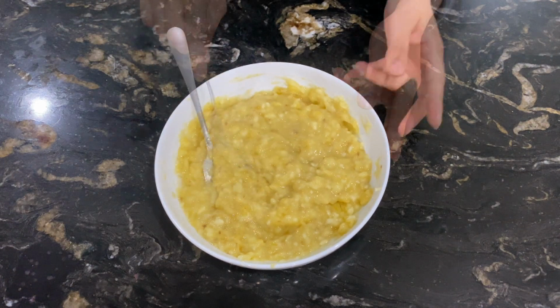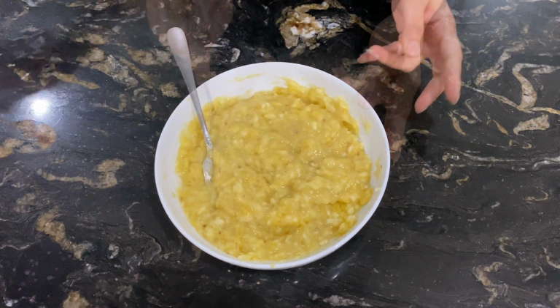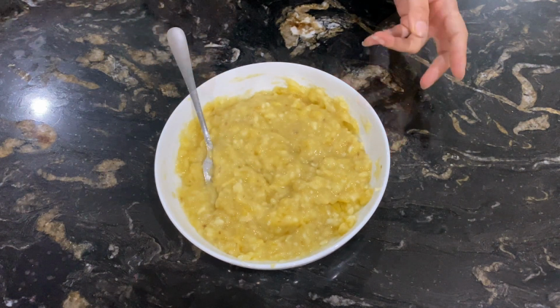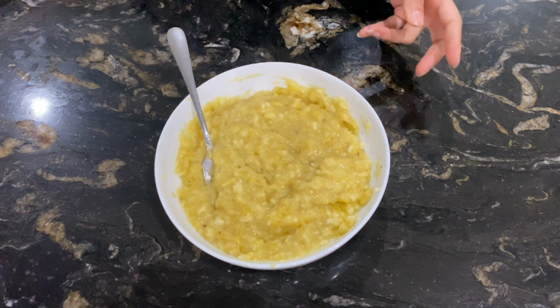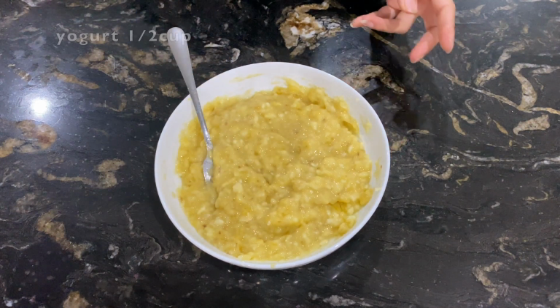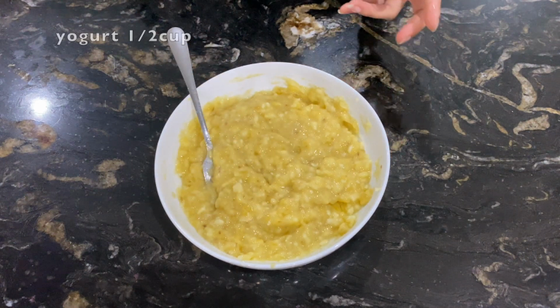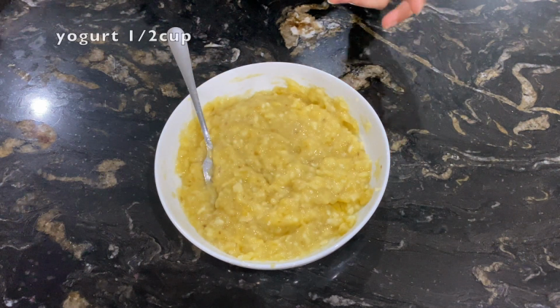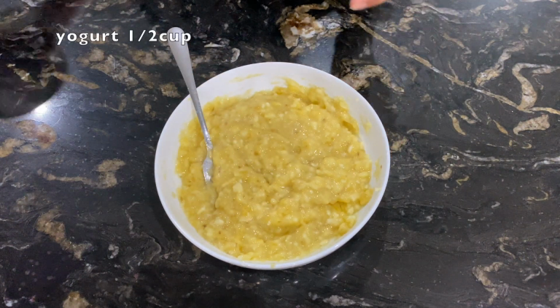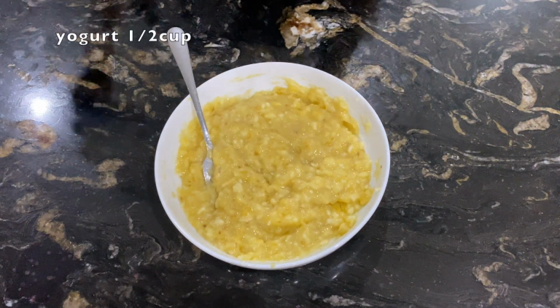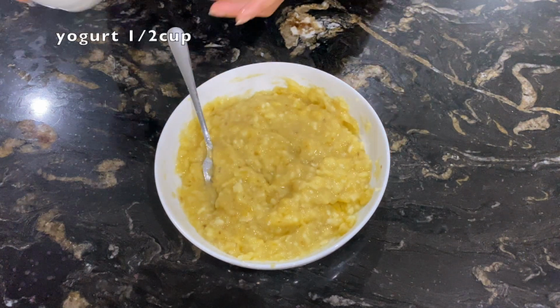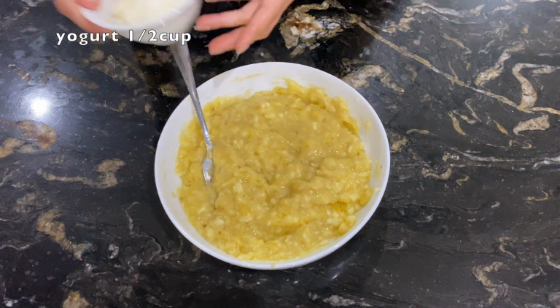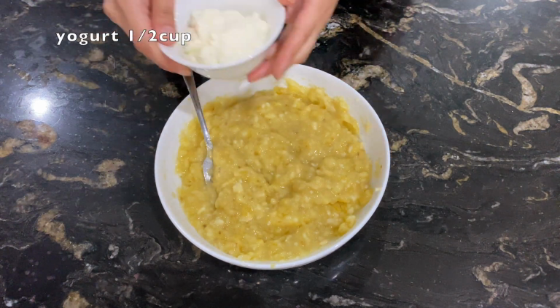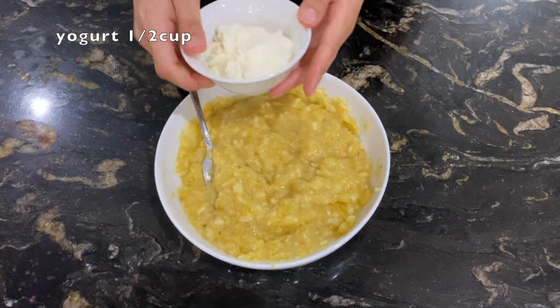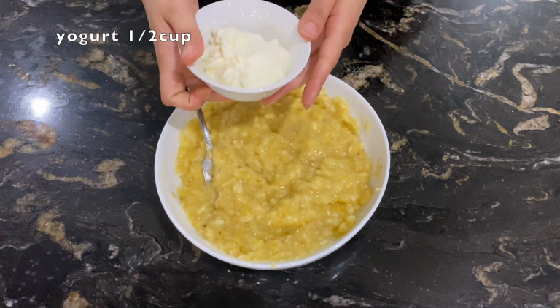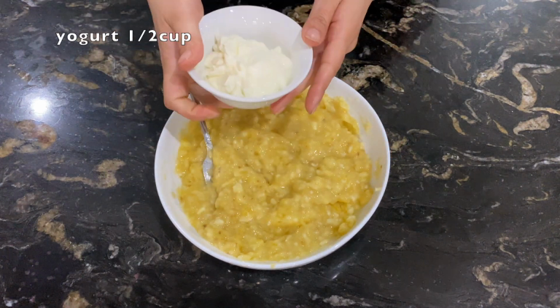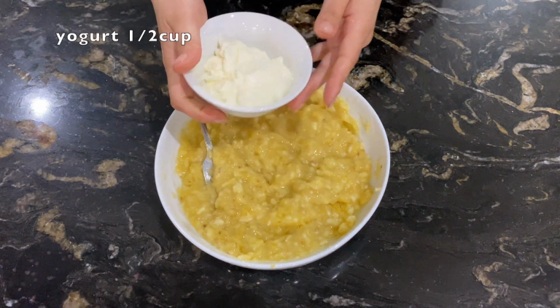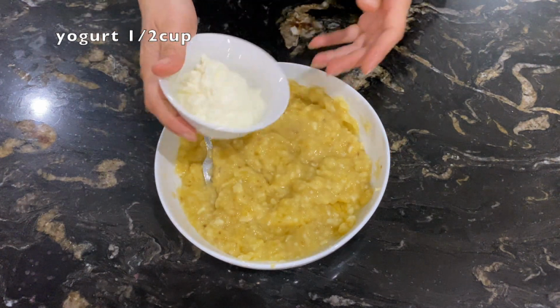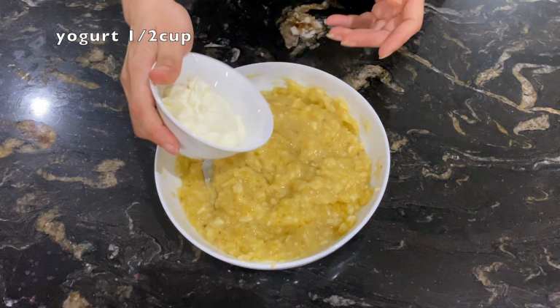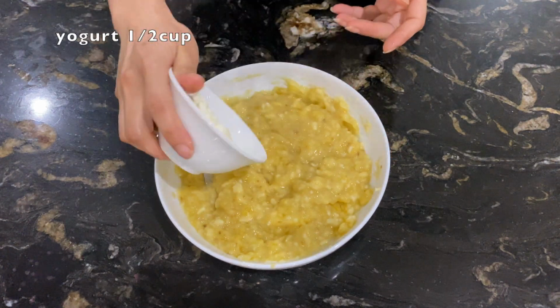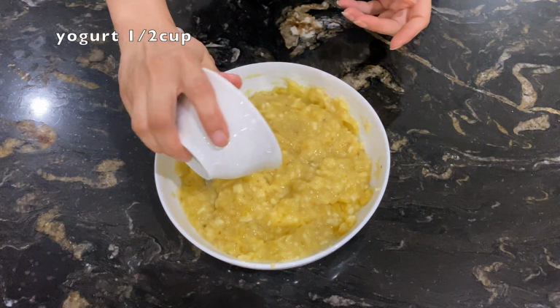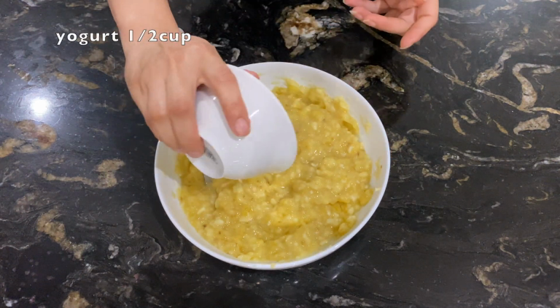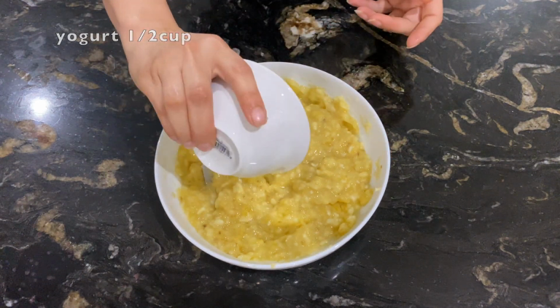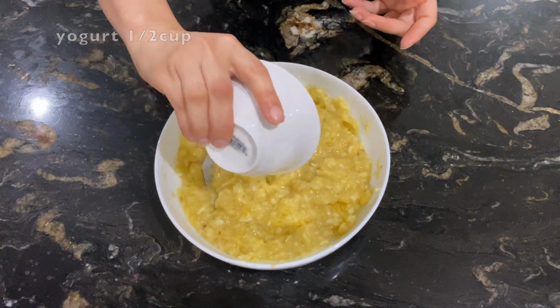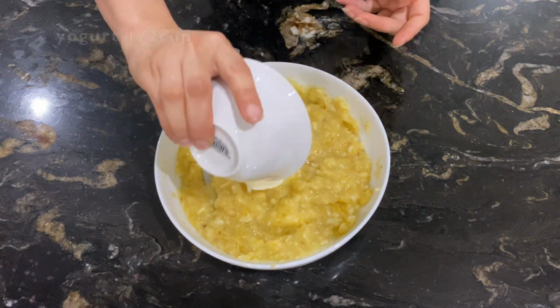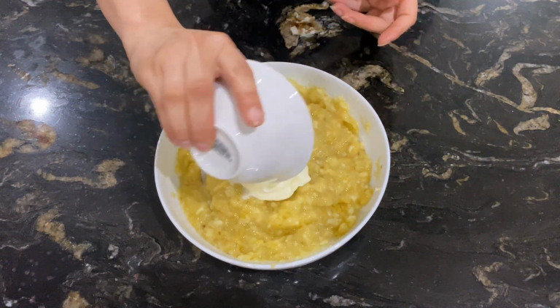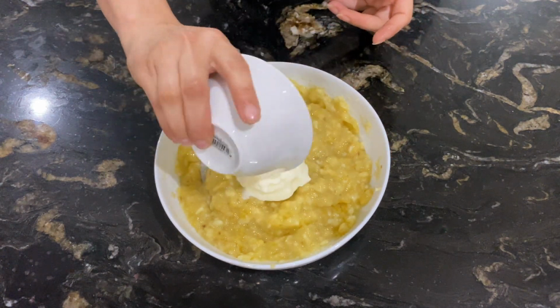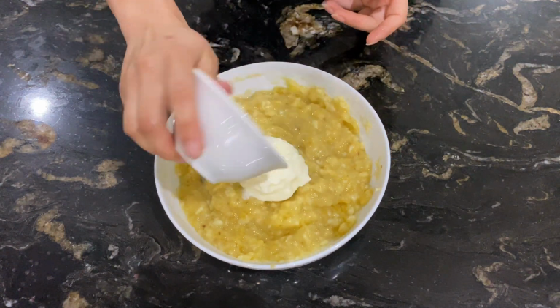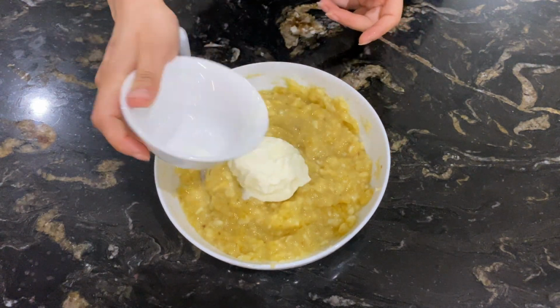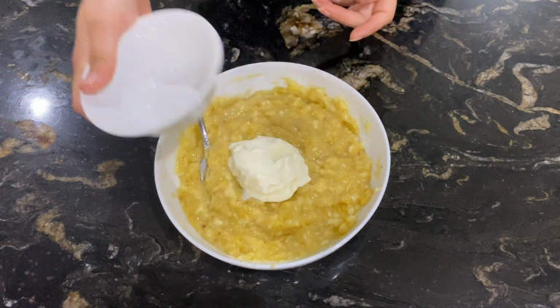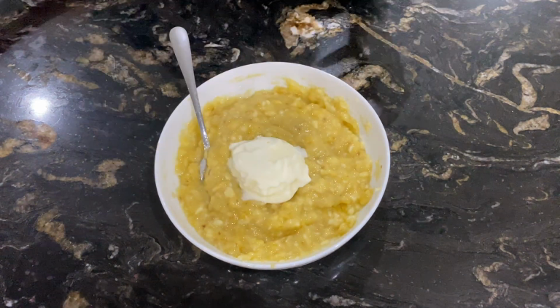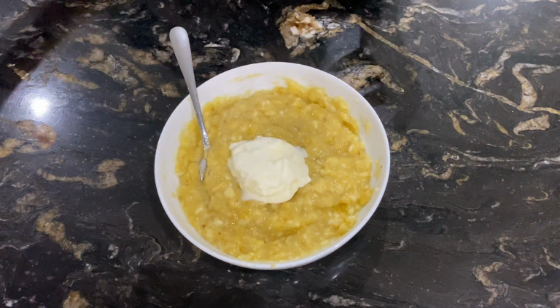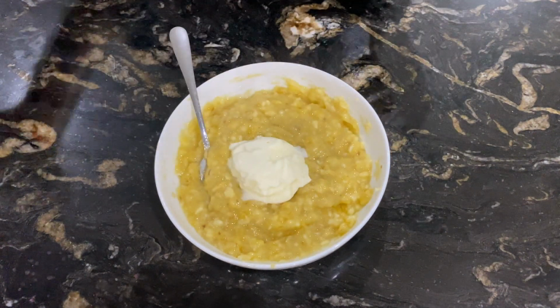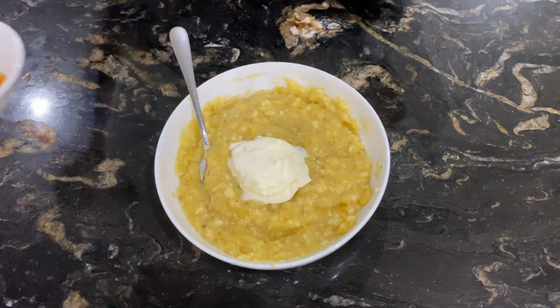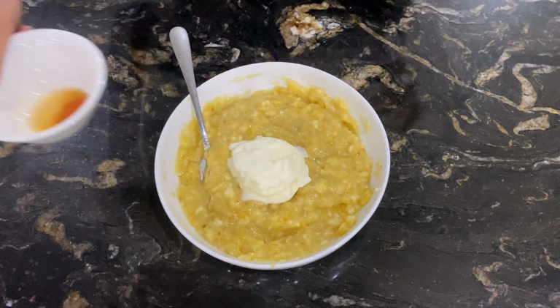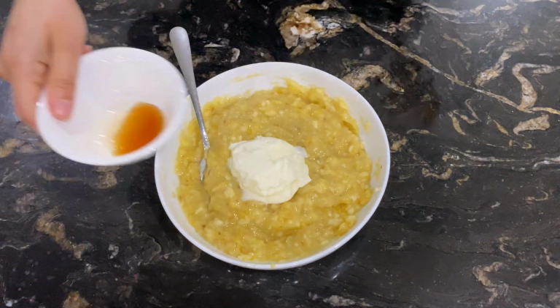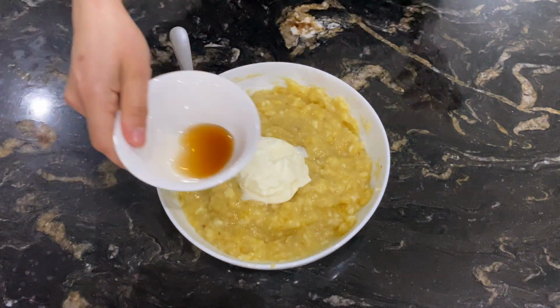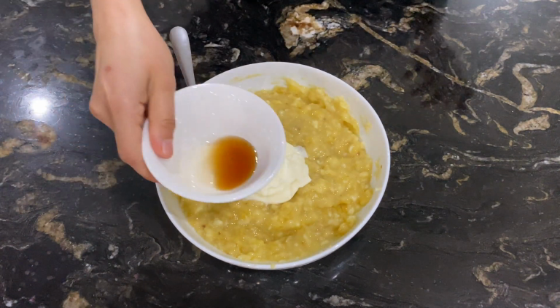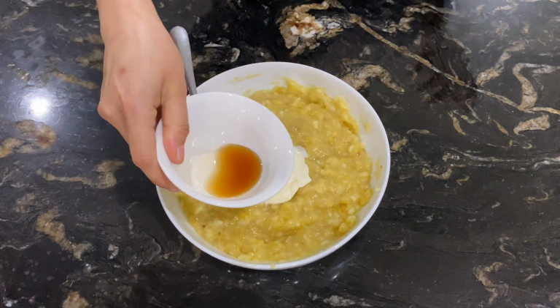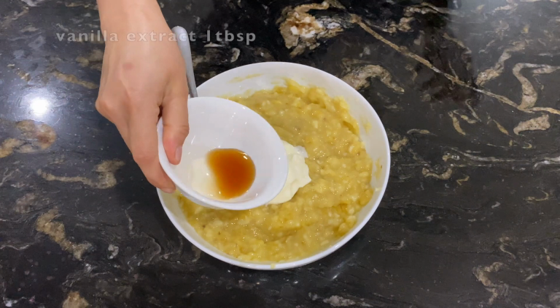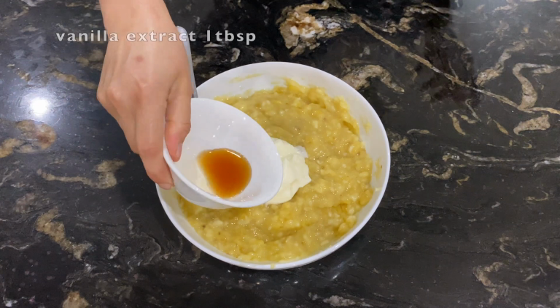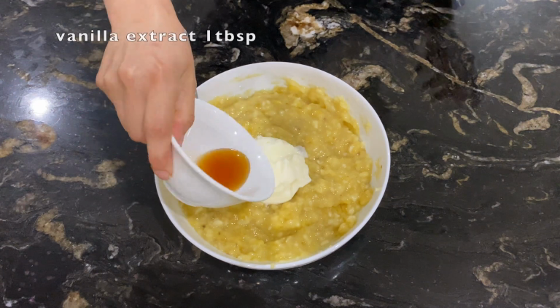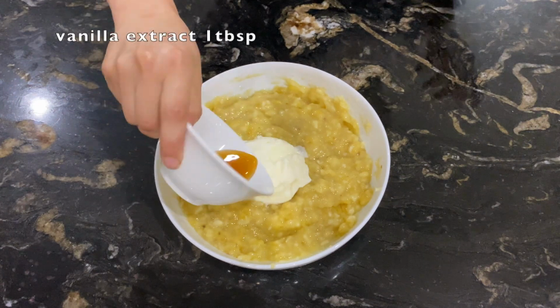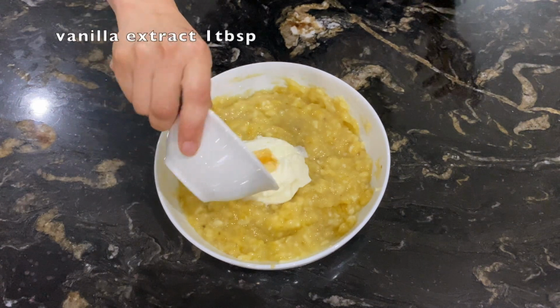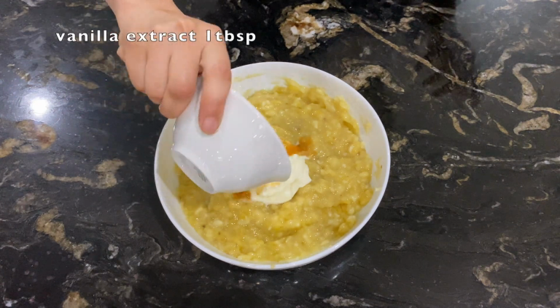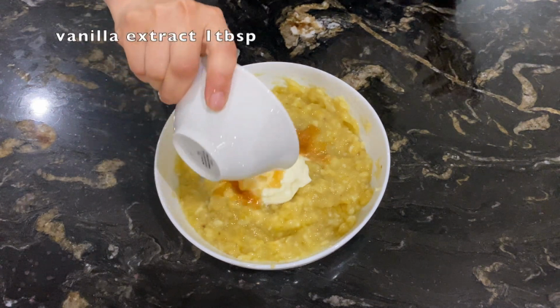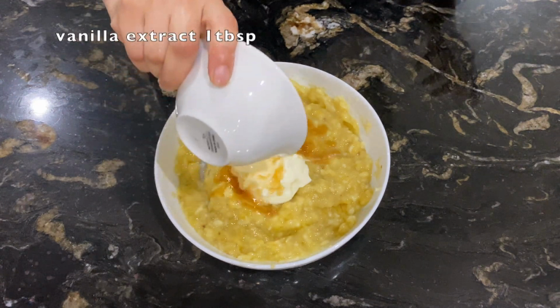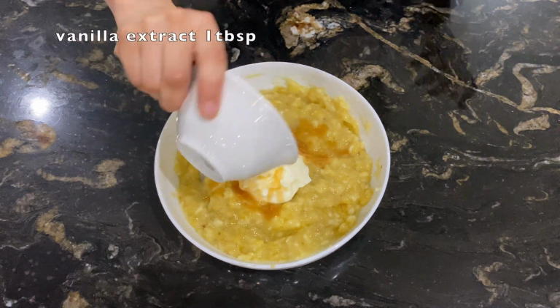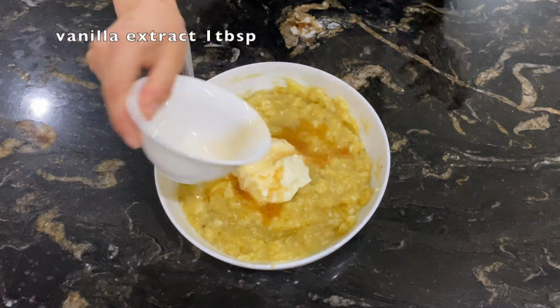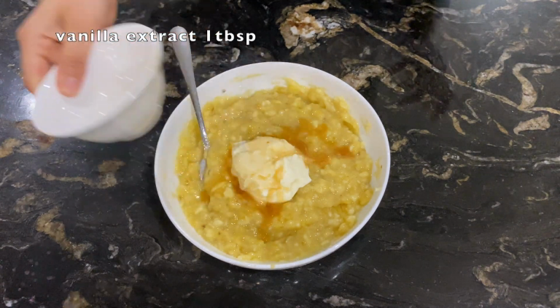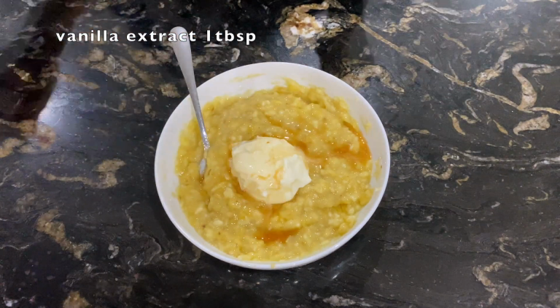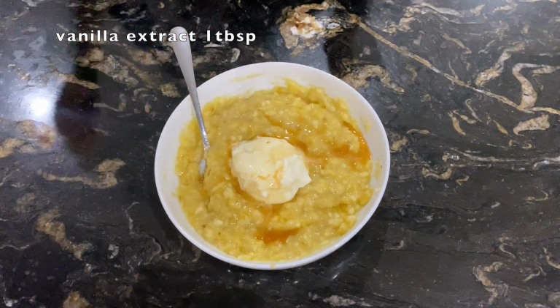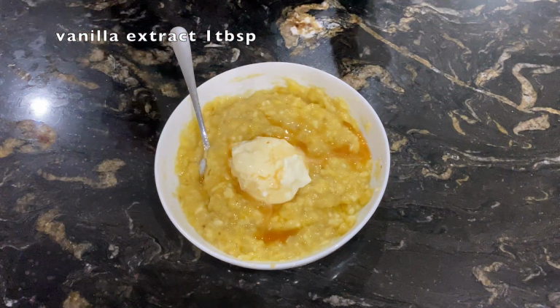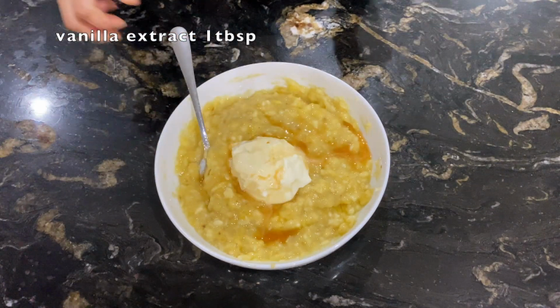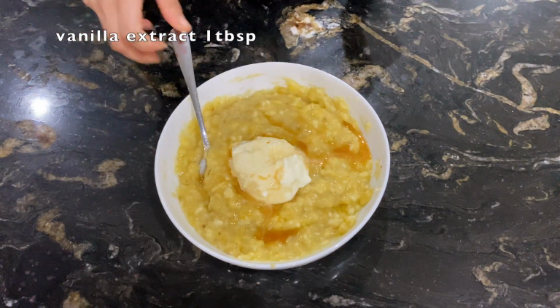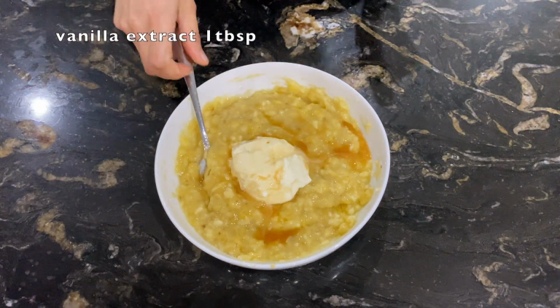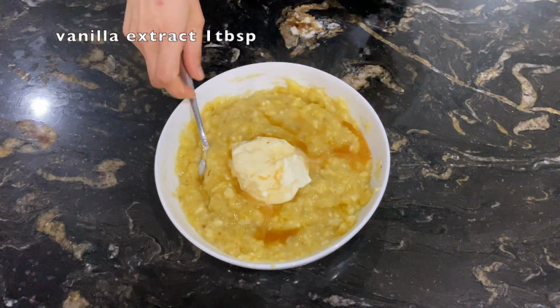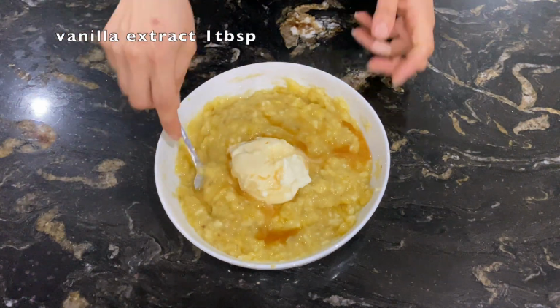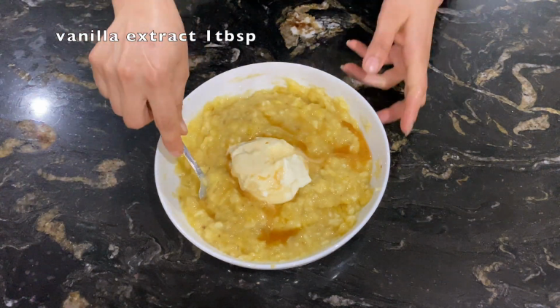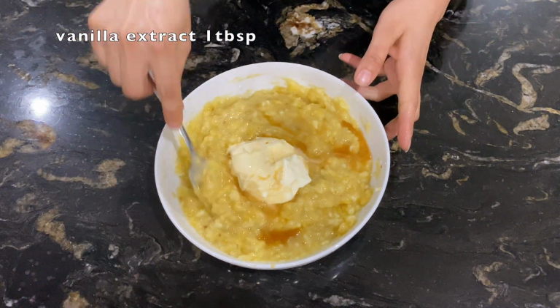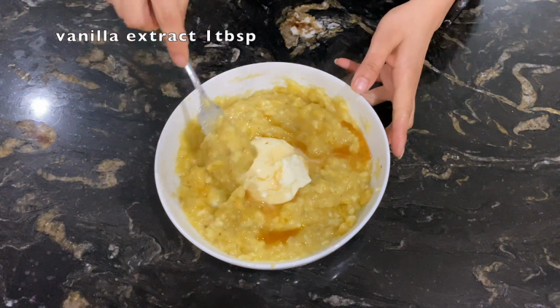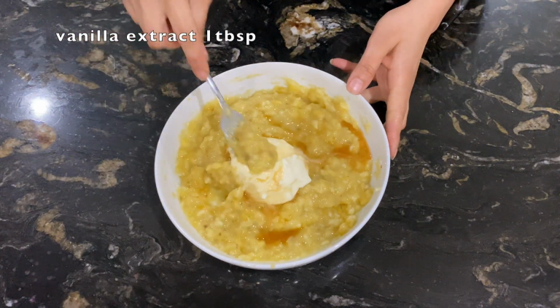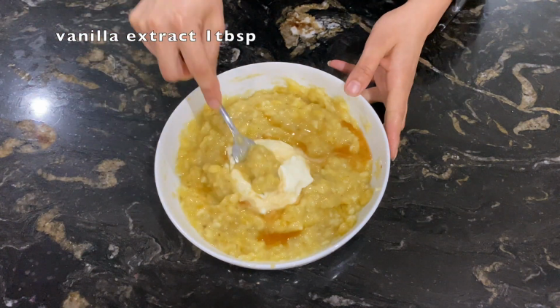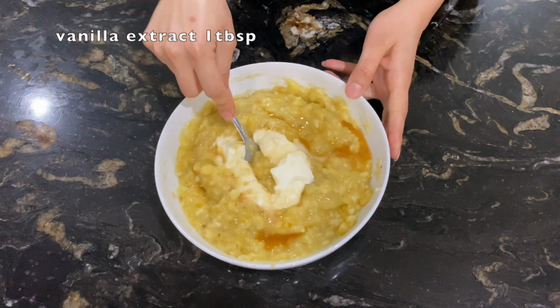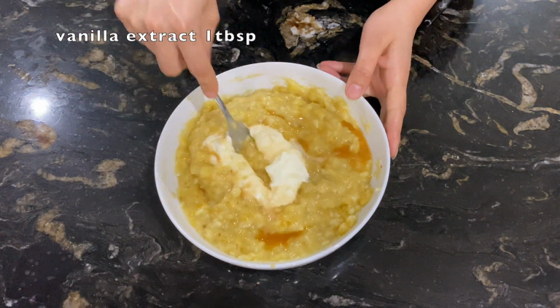After this, we have to add half a cup of yogurt and one tablespoon of vanilla extract. Mix it together.